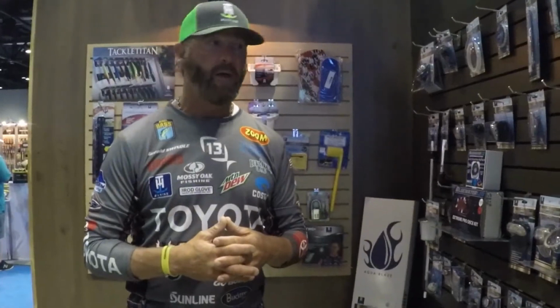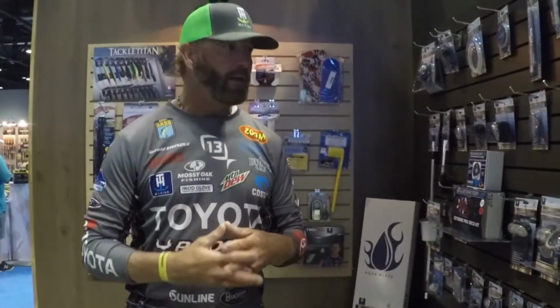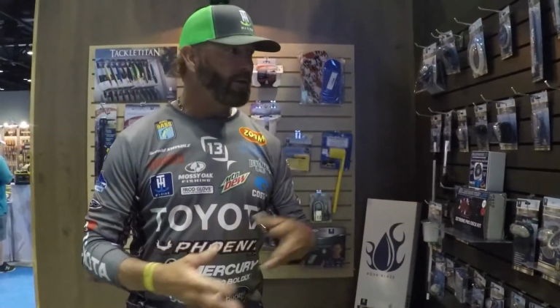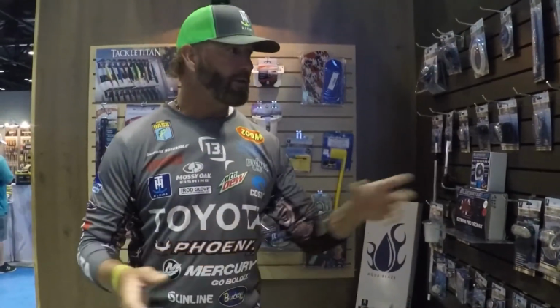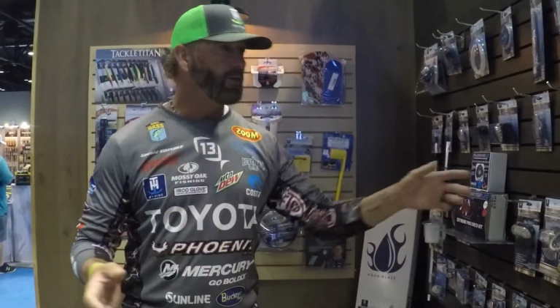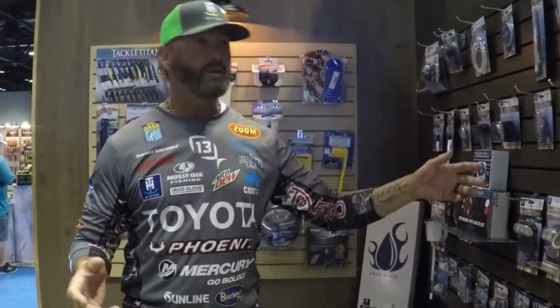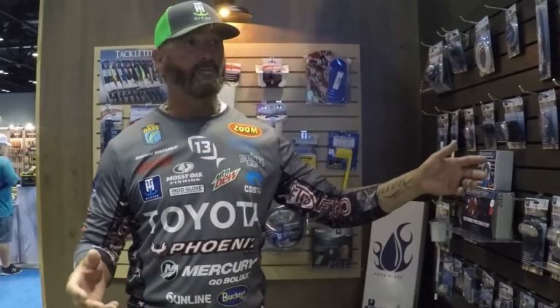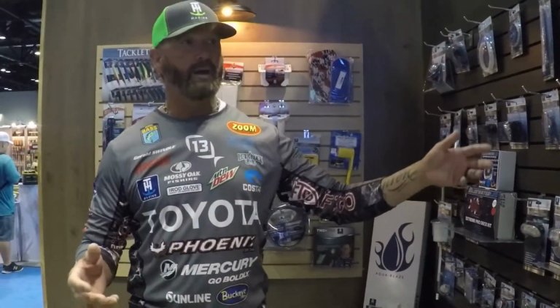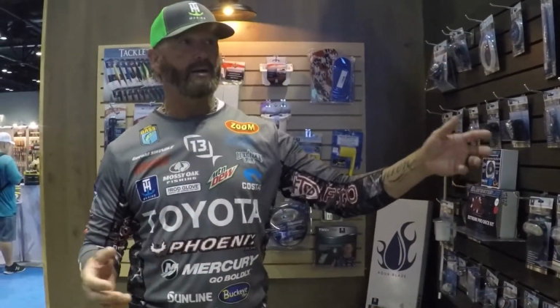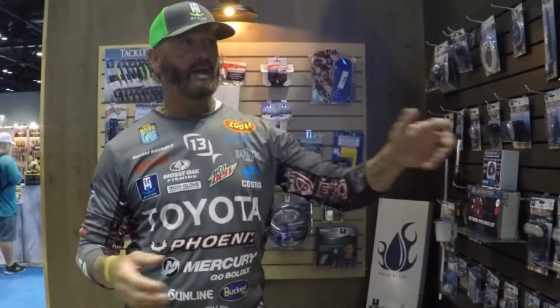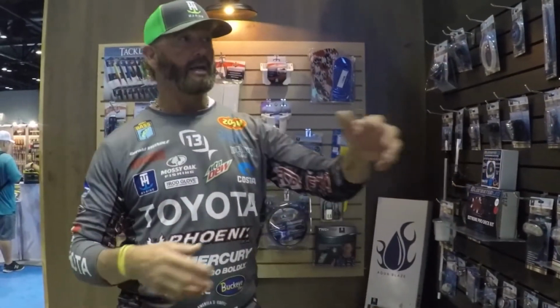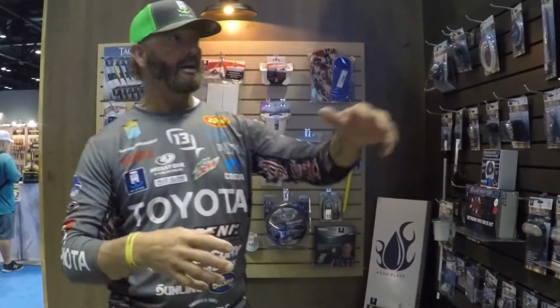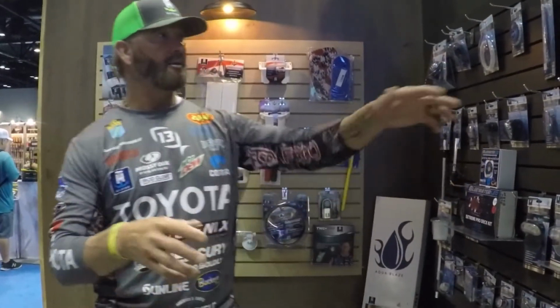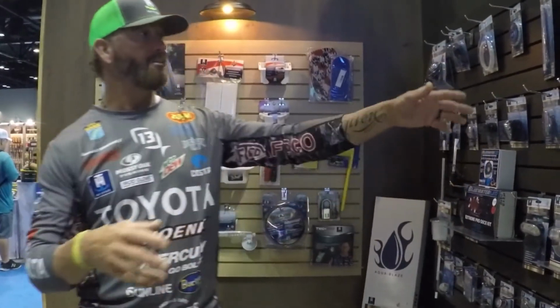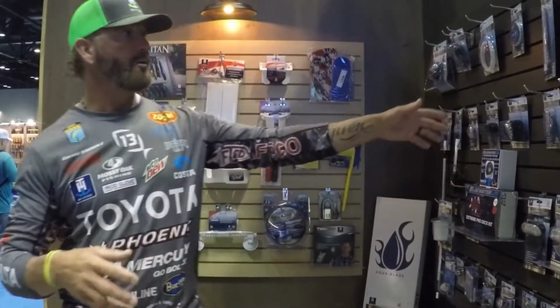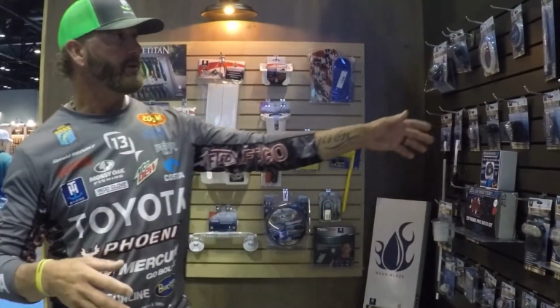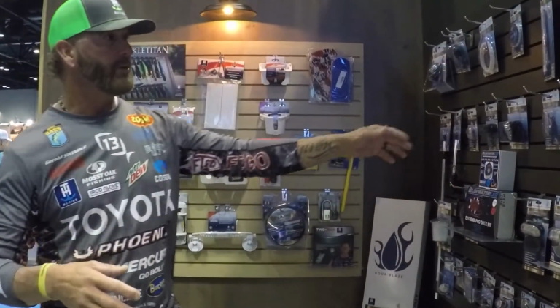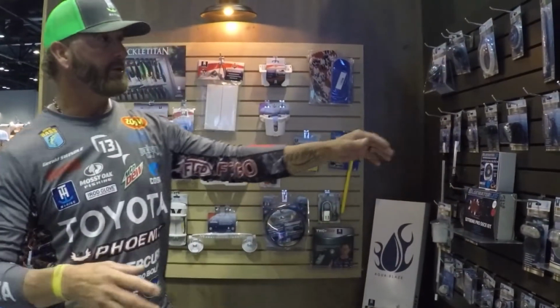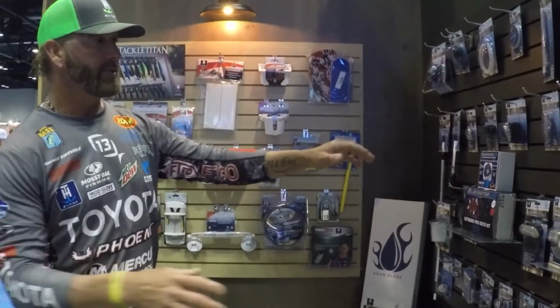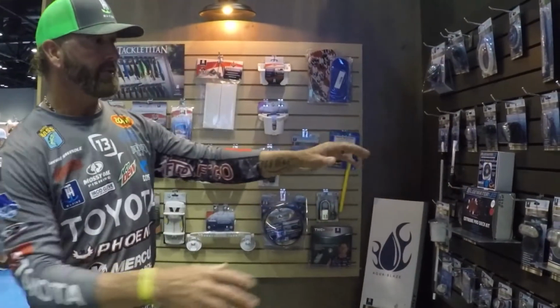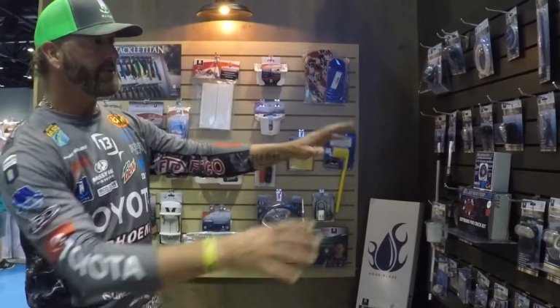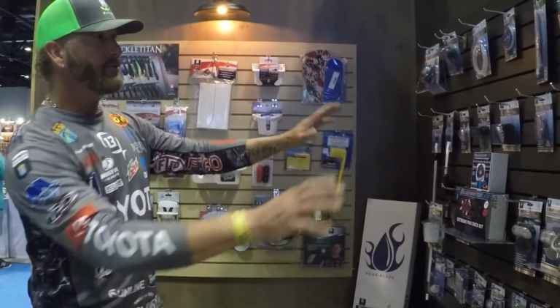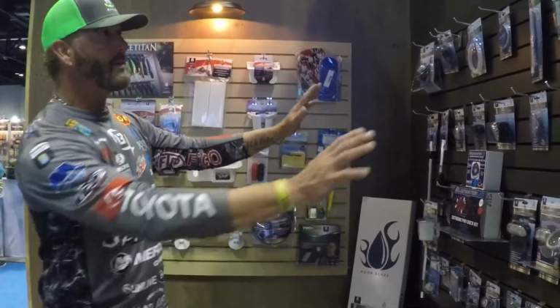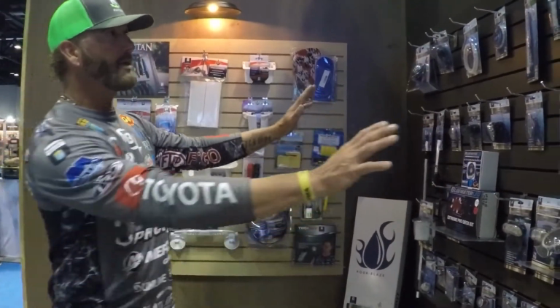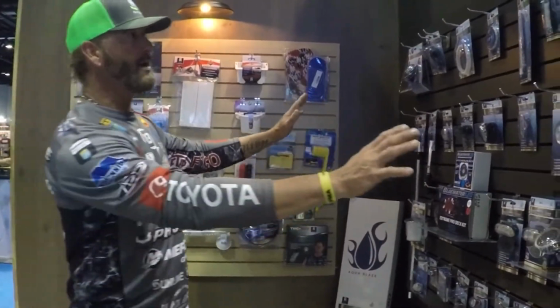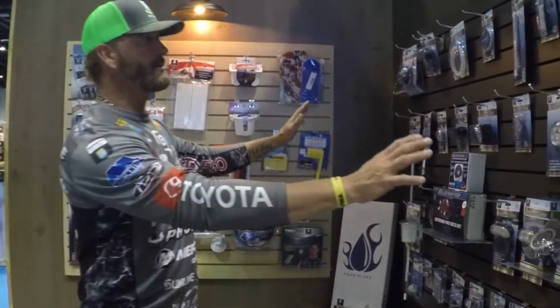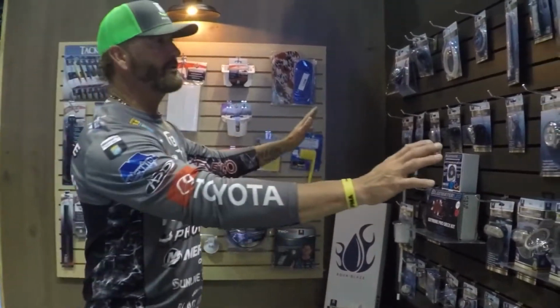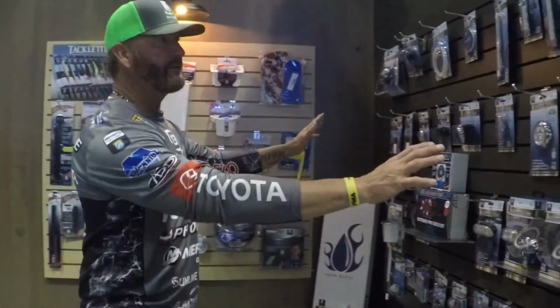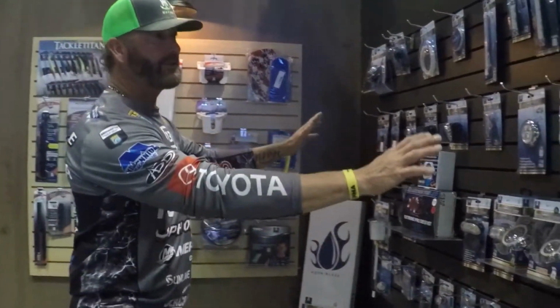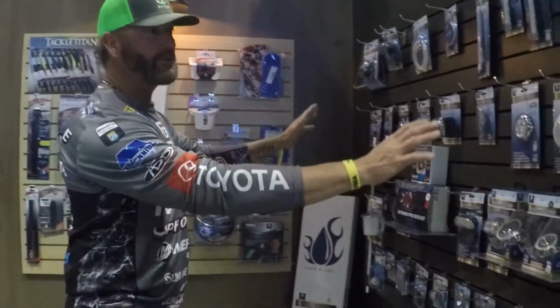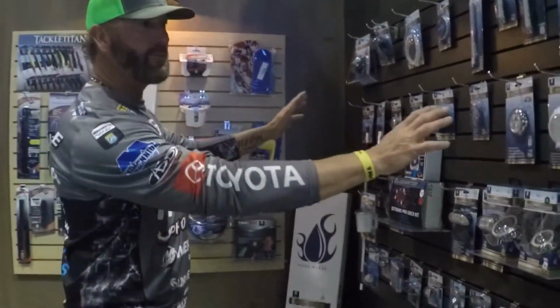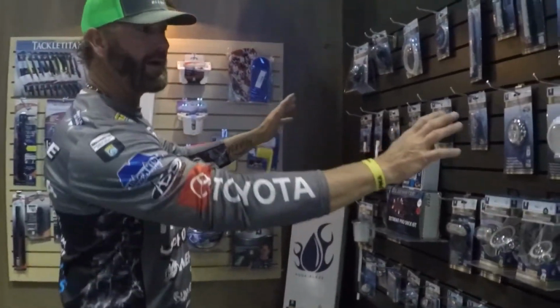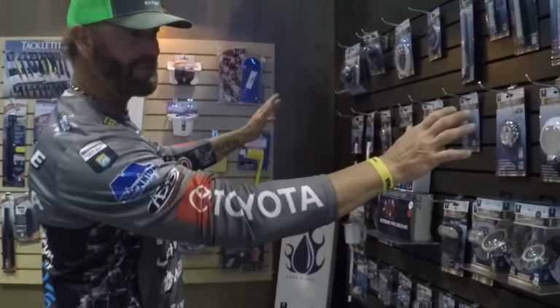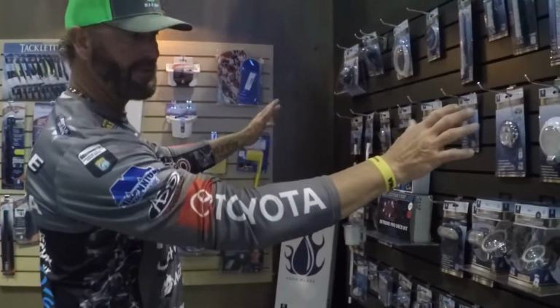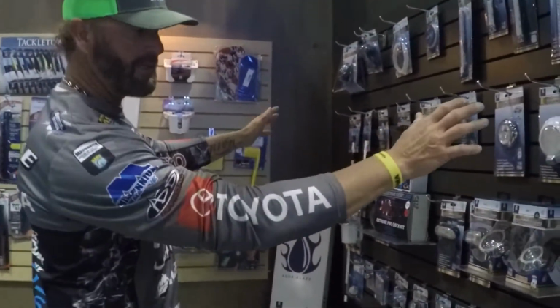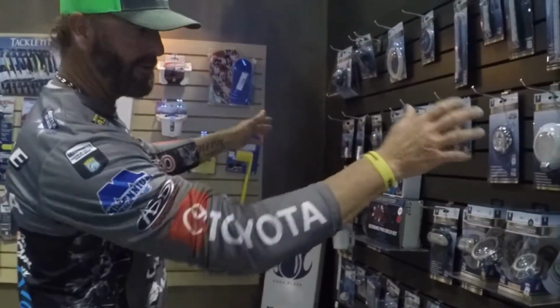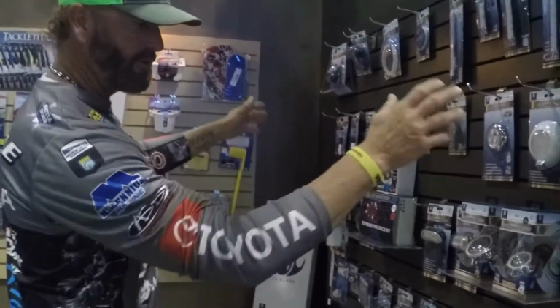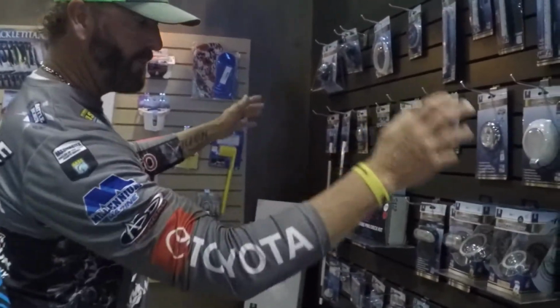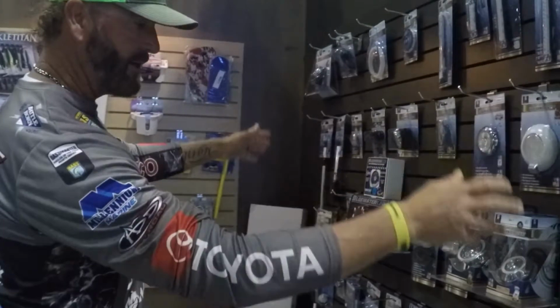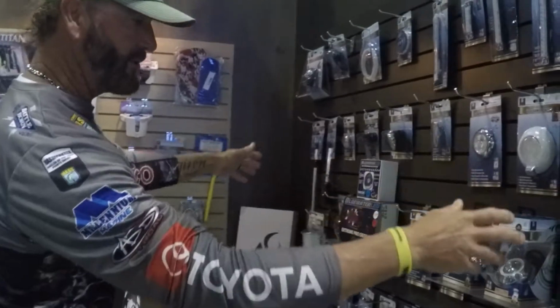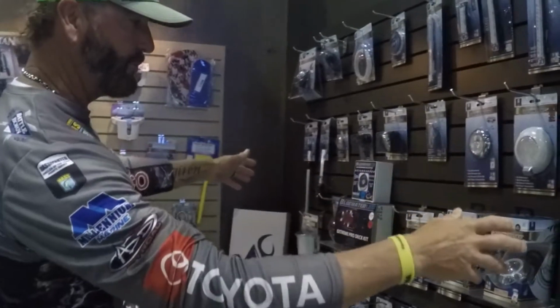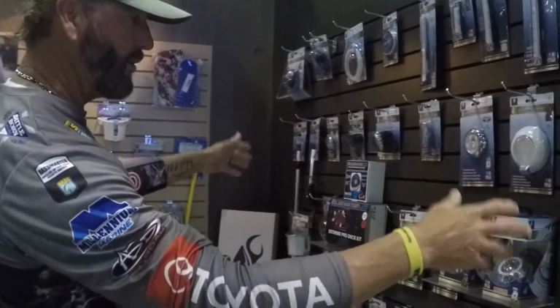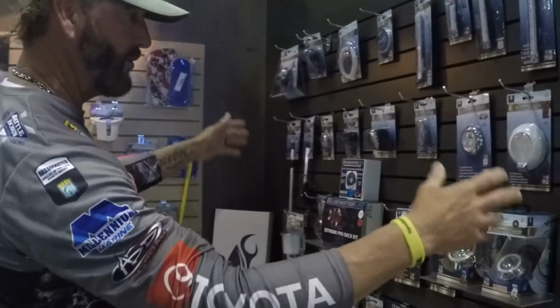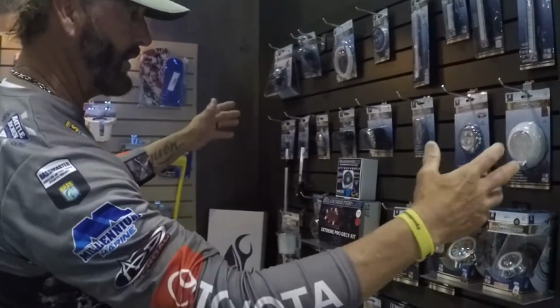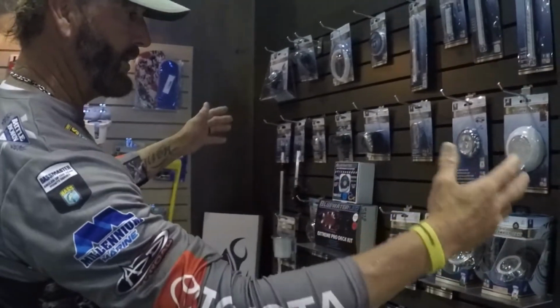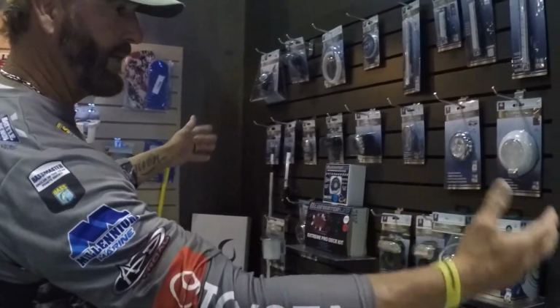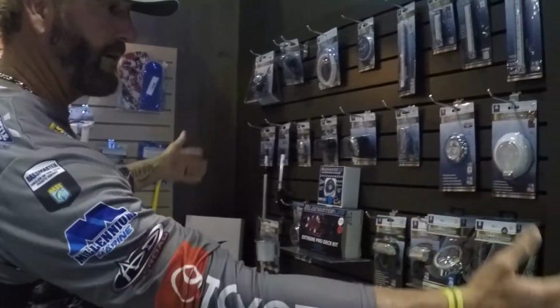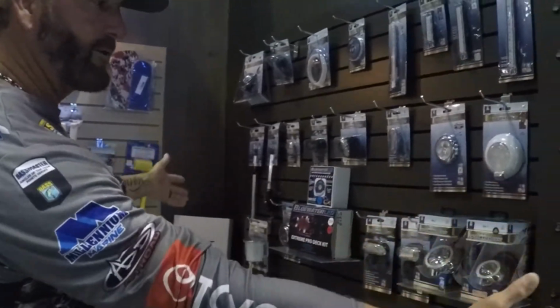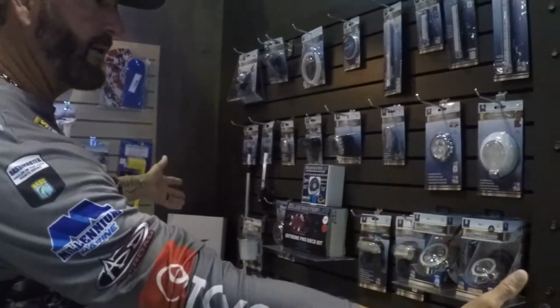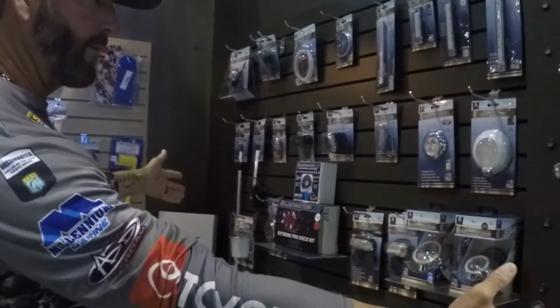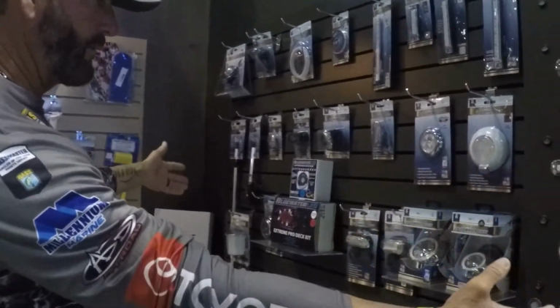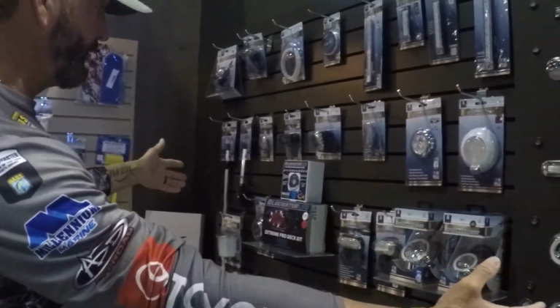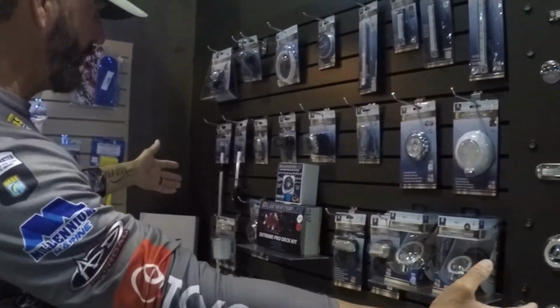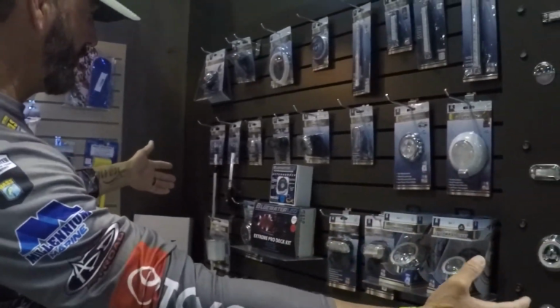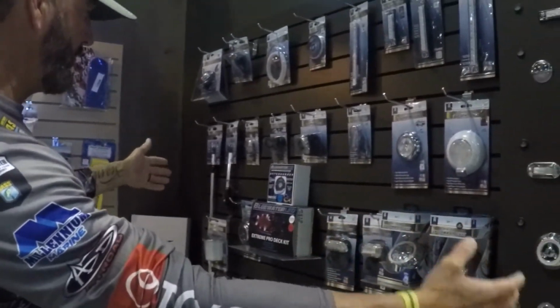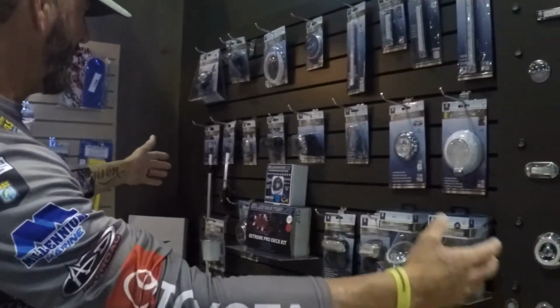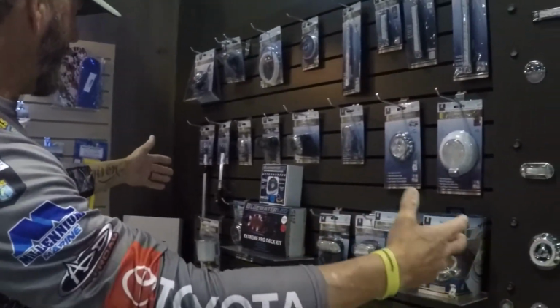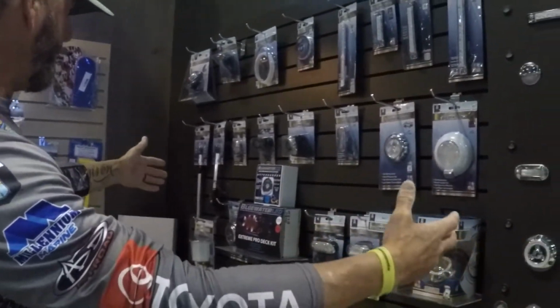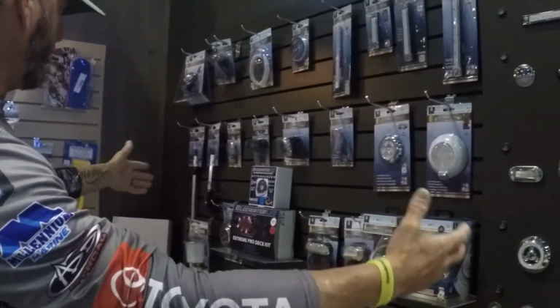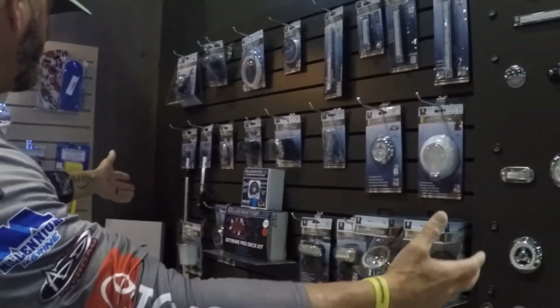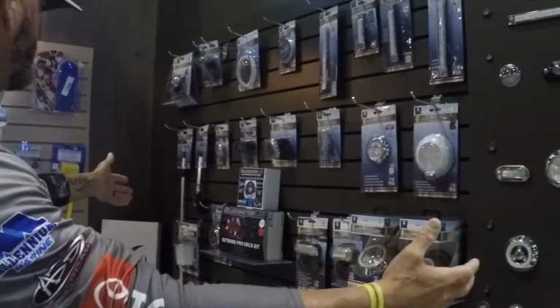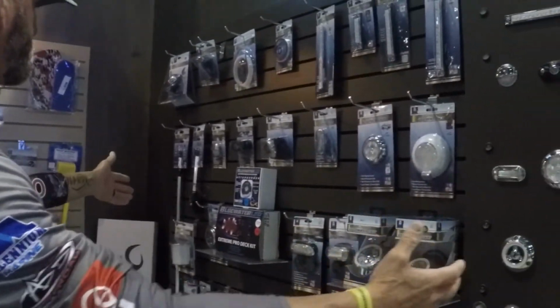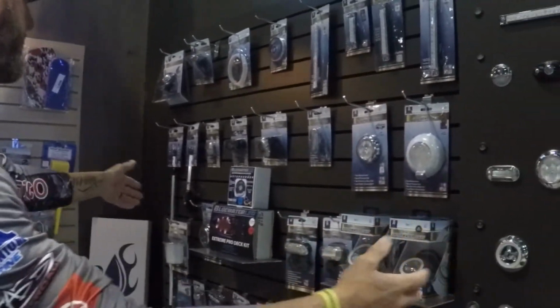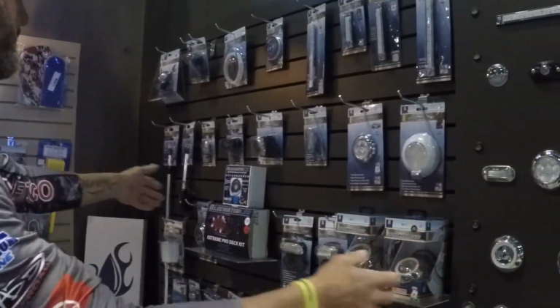You can look around here in the booth and you can see a lot of stuff that you might see in your buddy's boat, in a dealership, or at a Phoenix dealer.